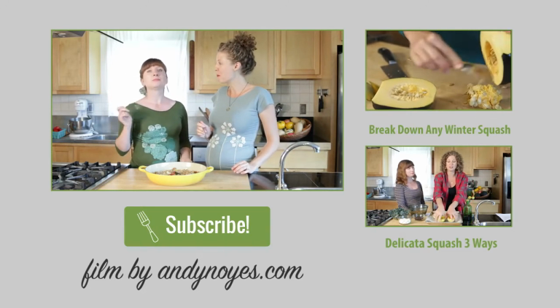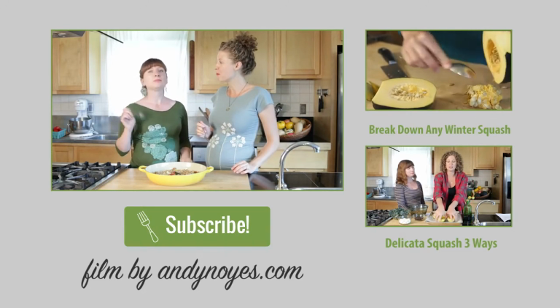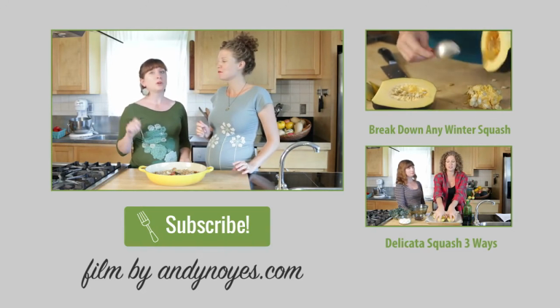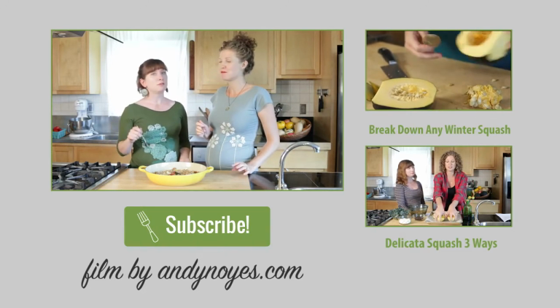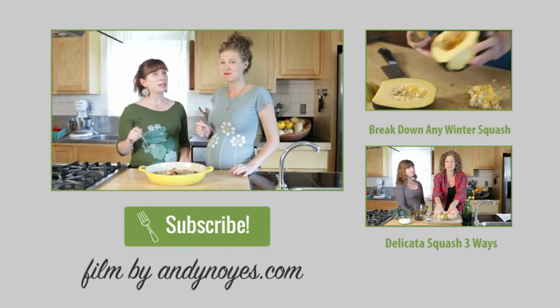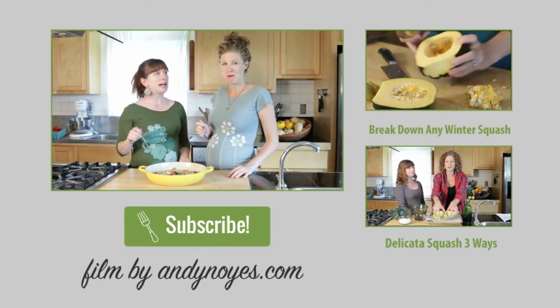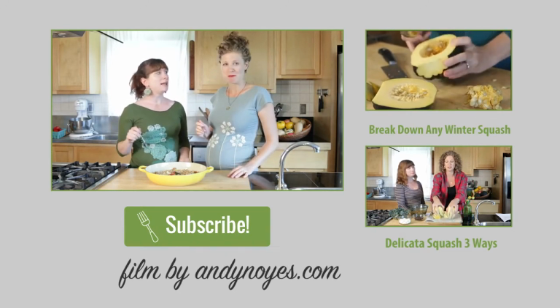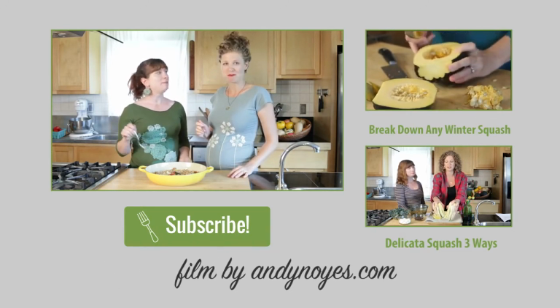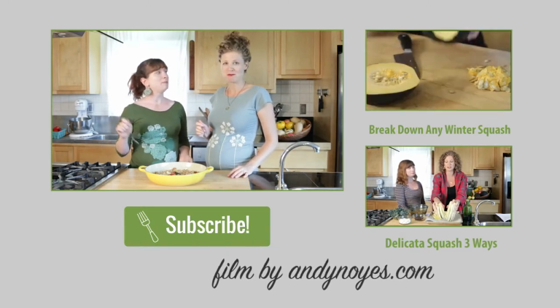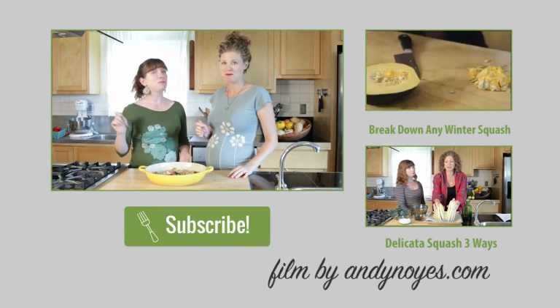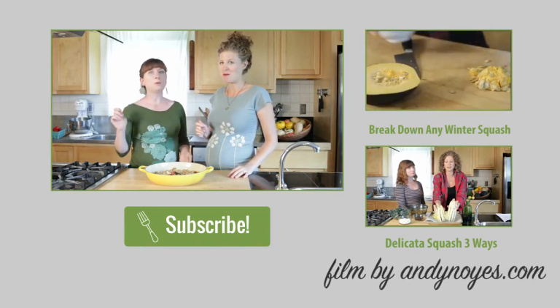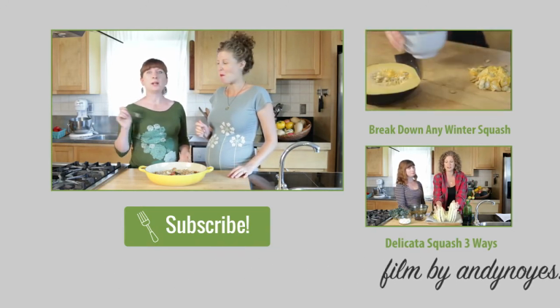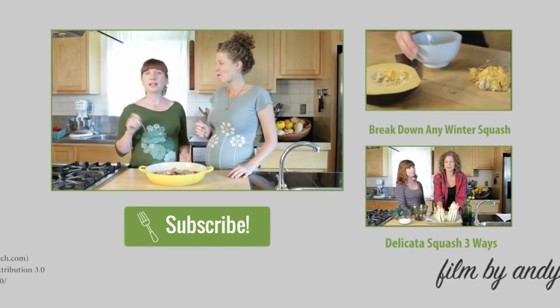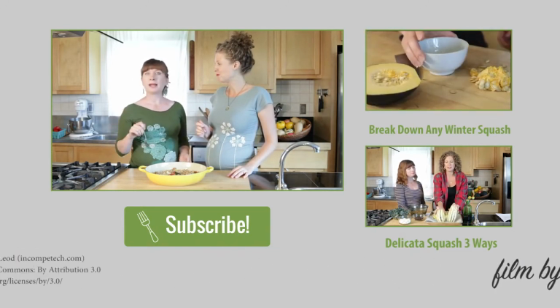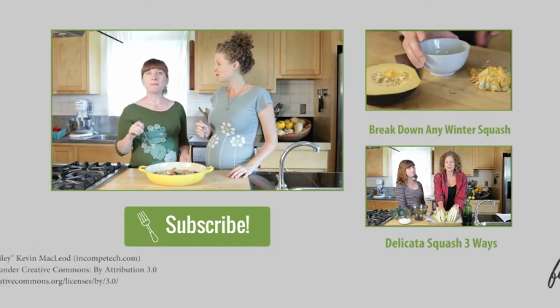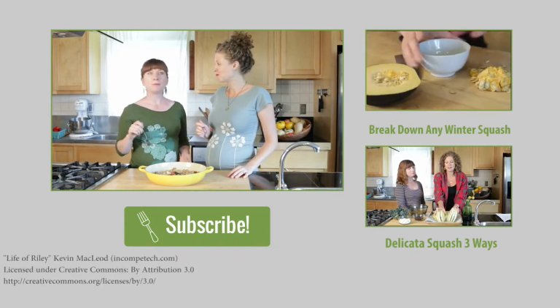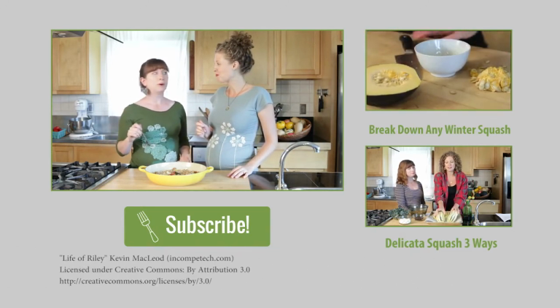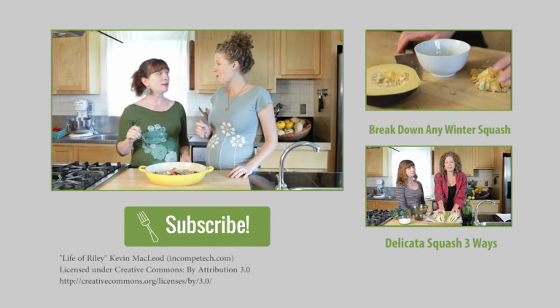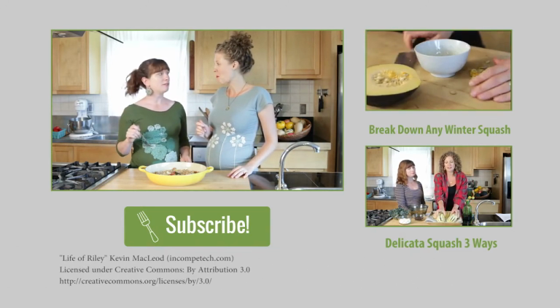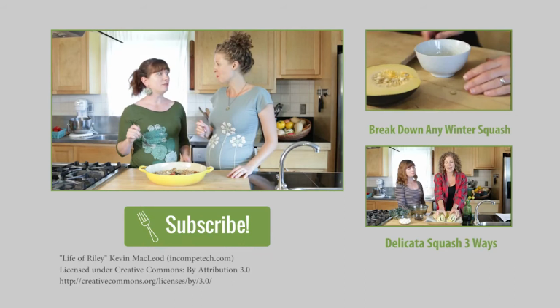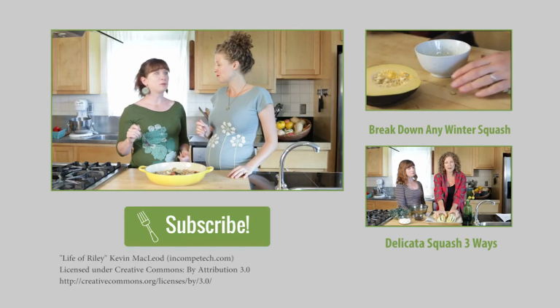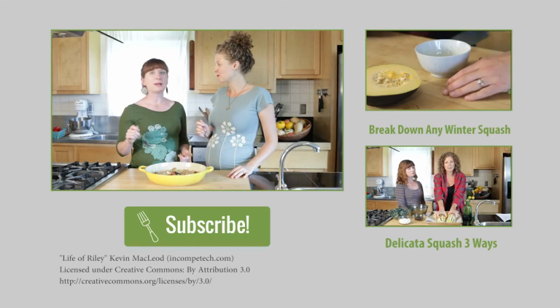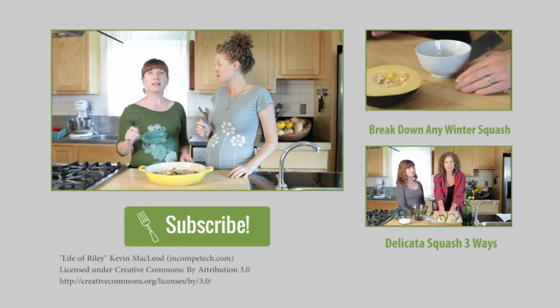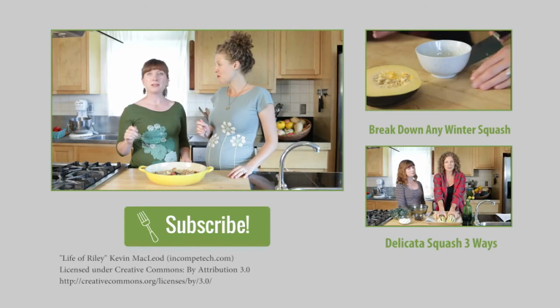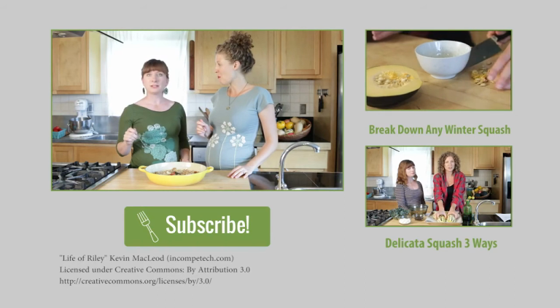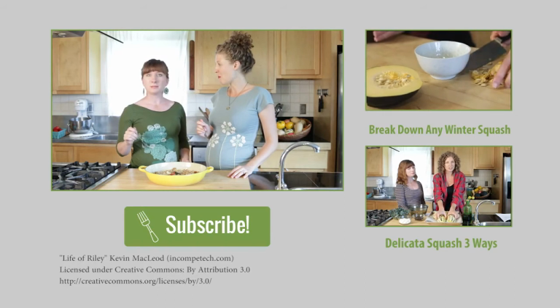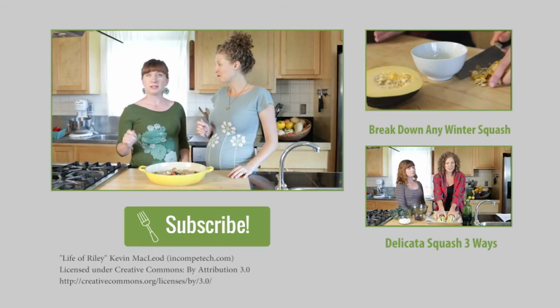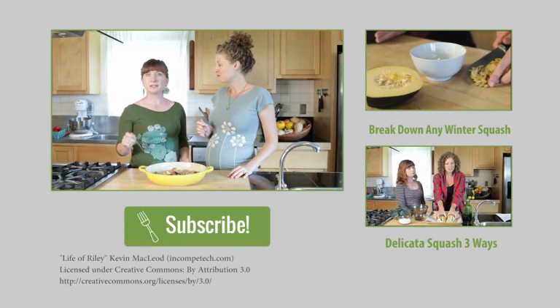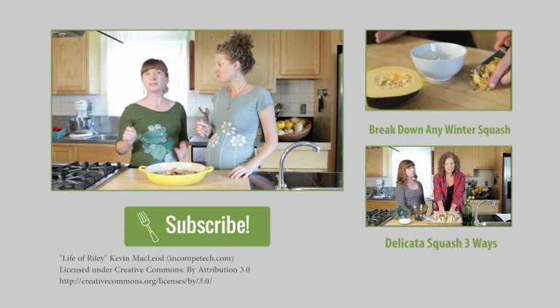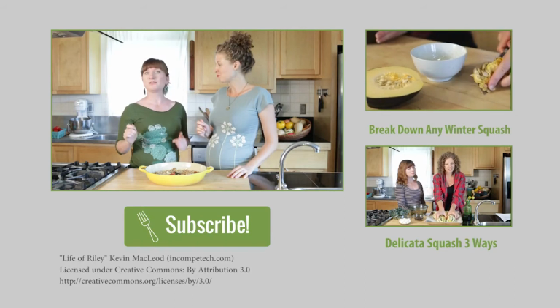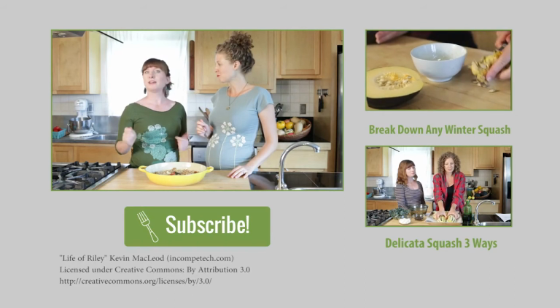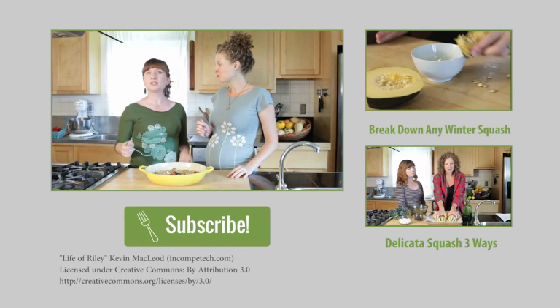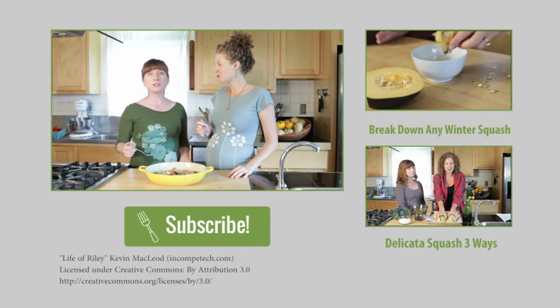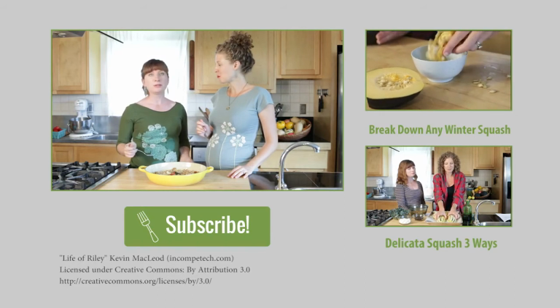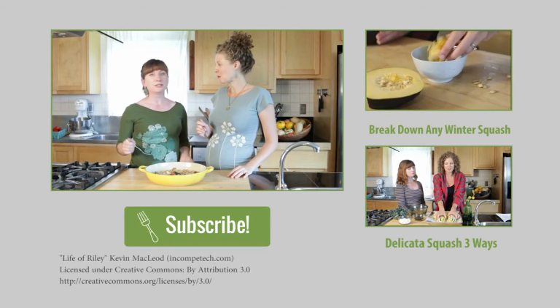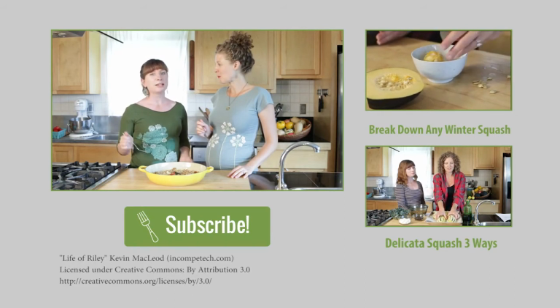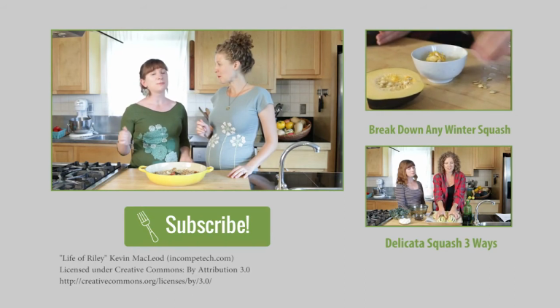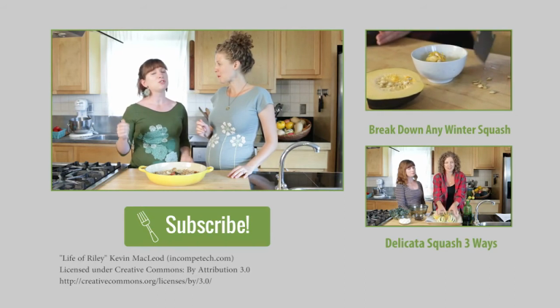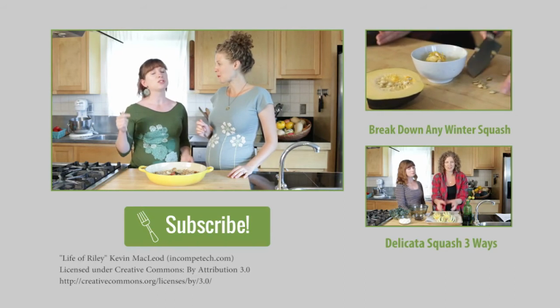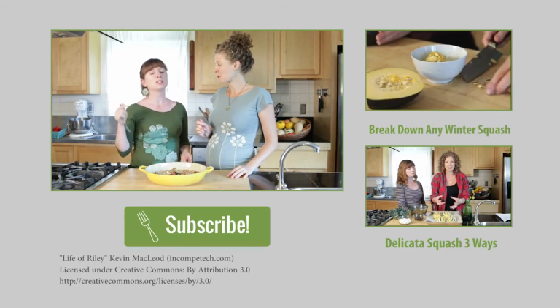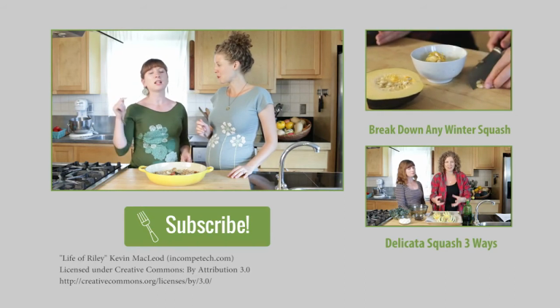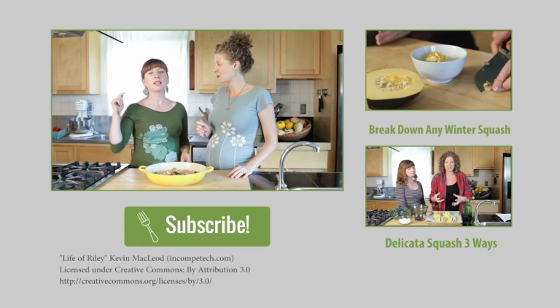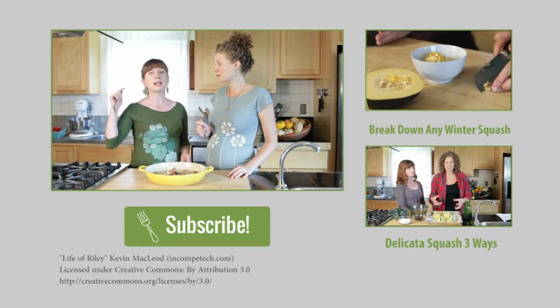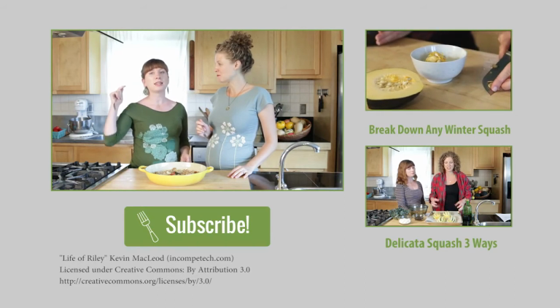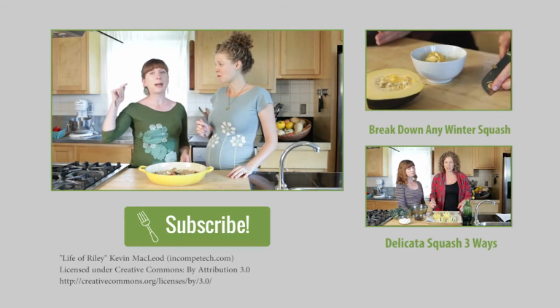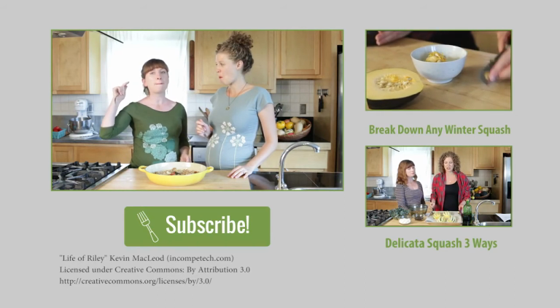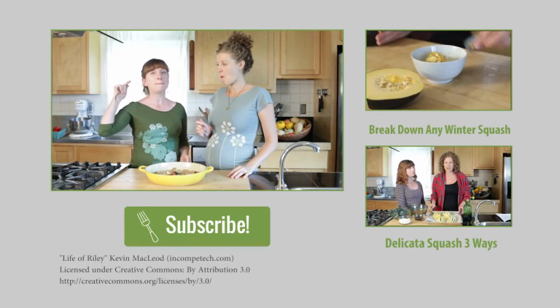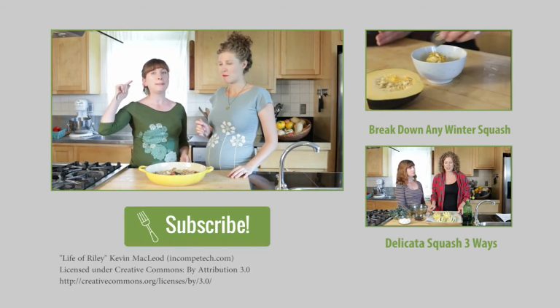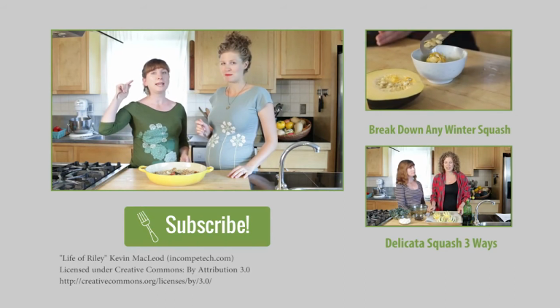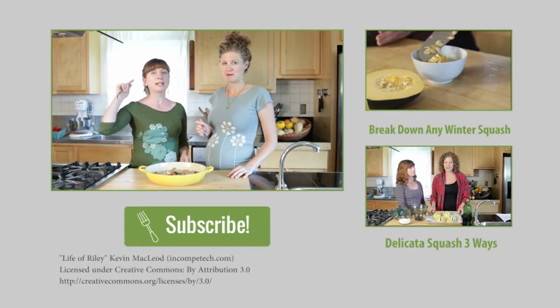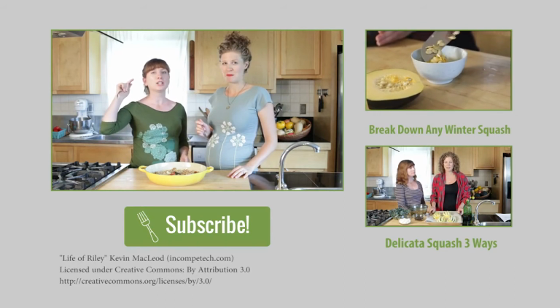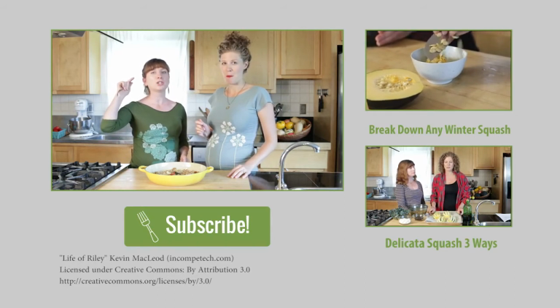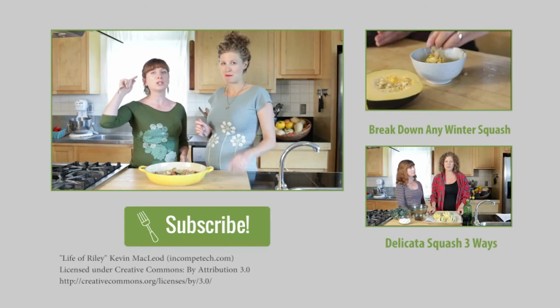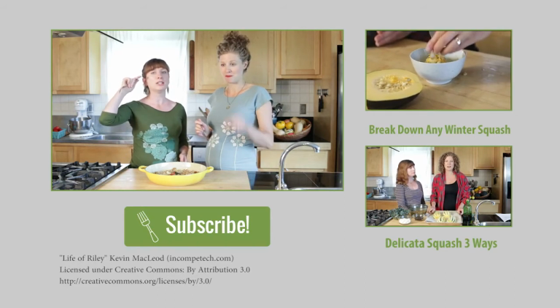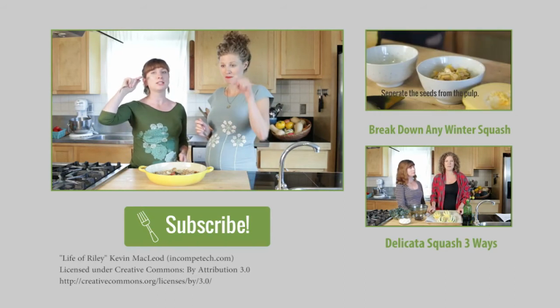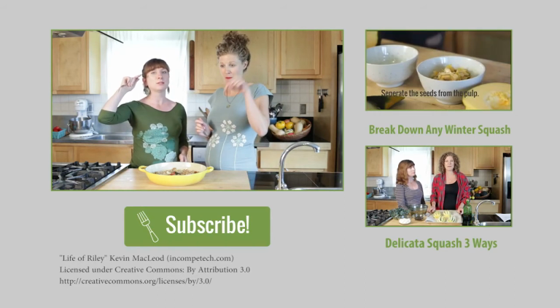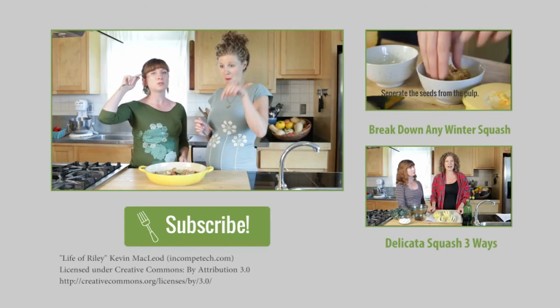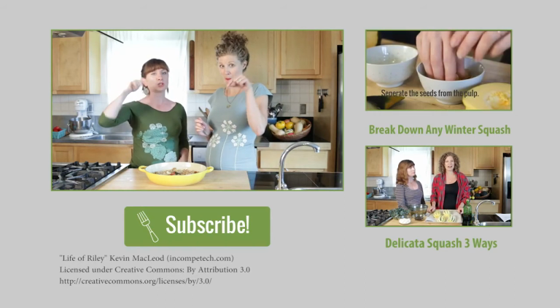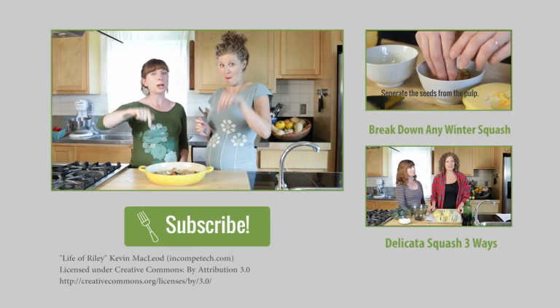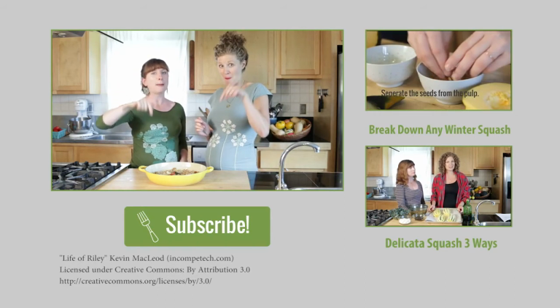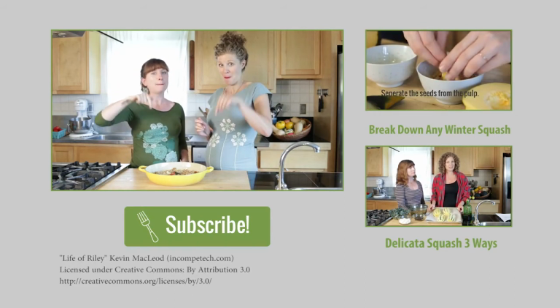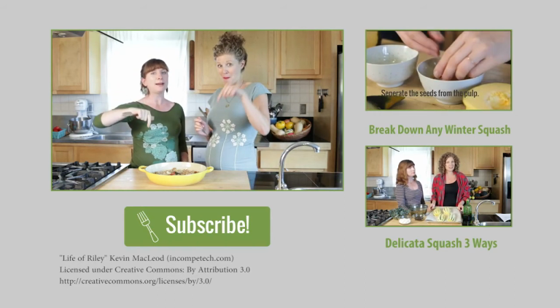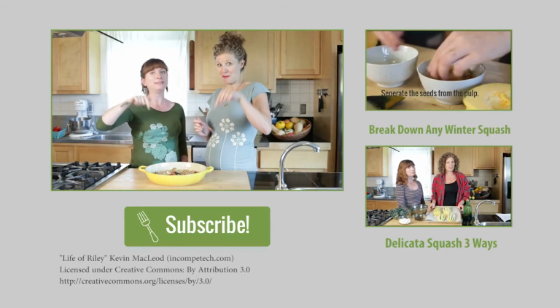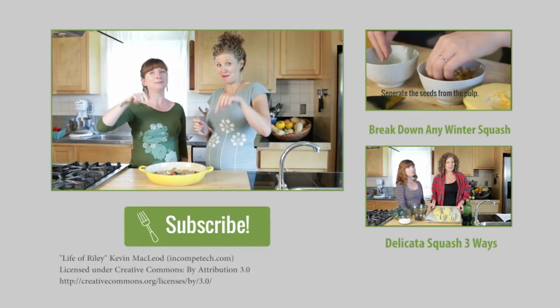Don't forget, if you want to get more great recipes and vegetable tips, just click that big green subscribe button.